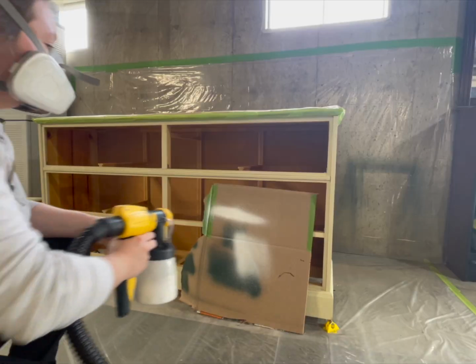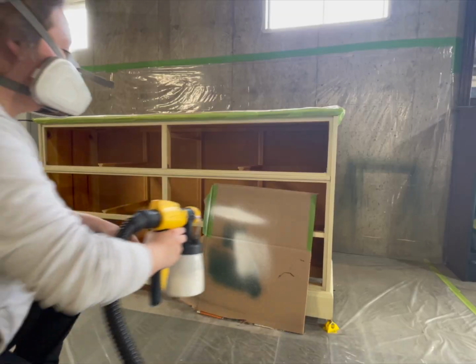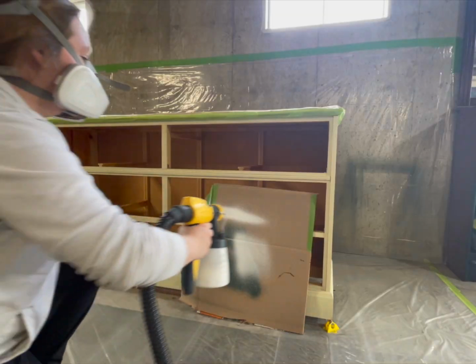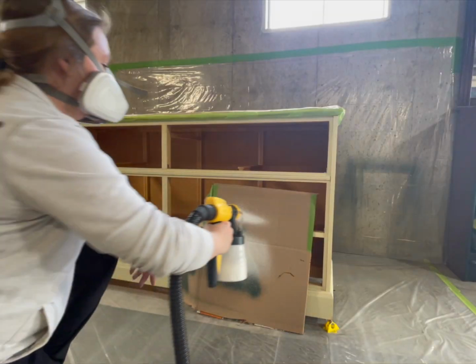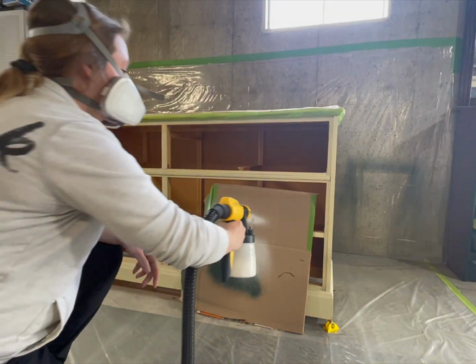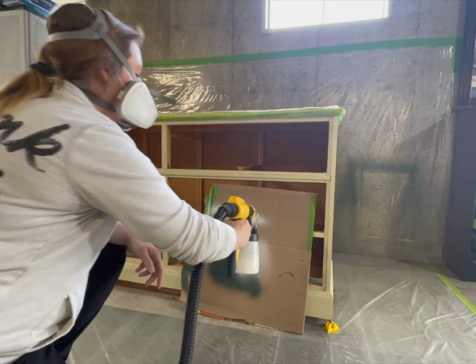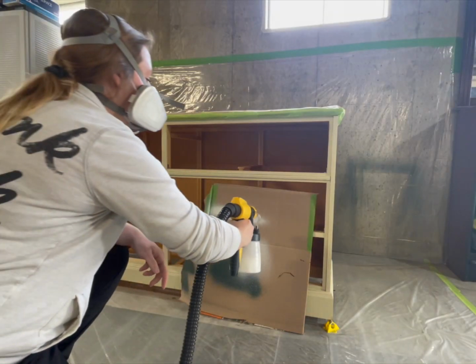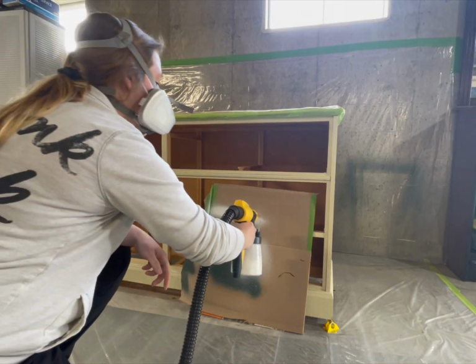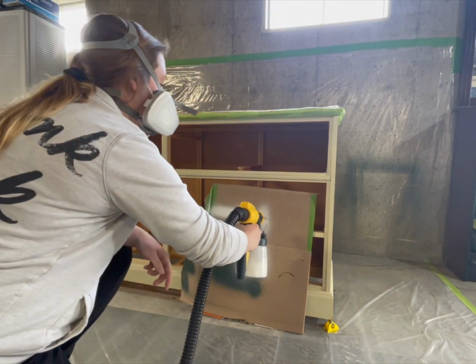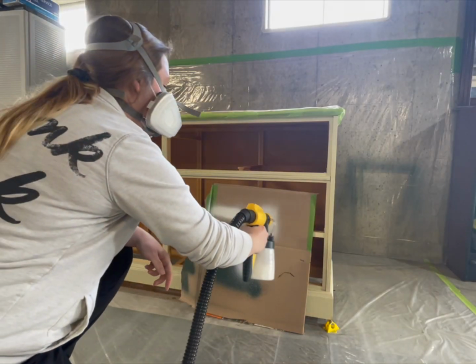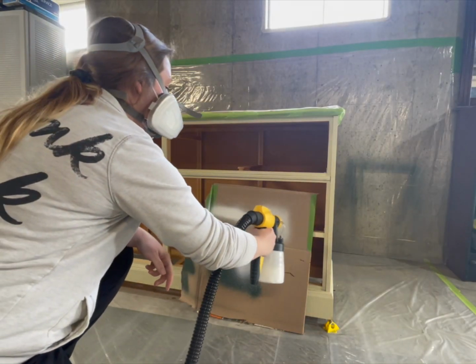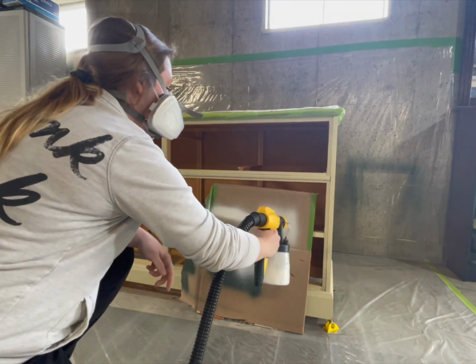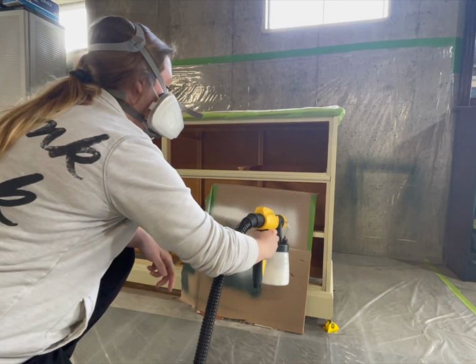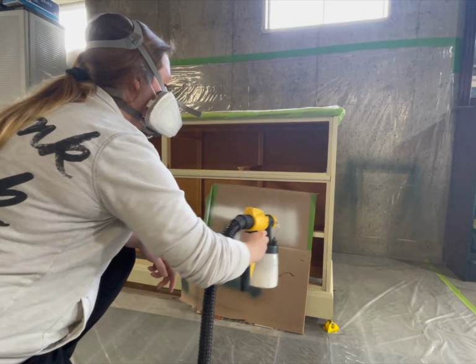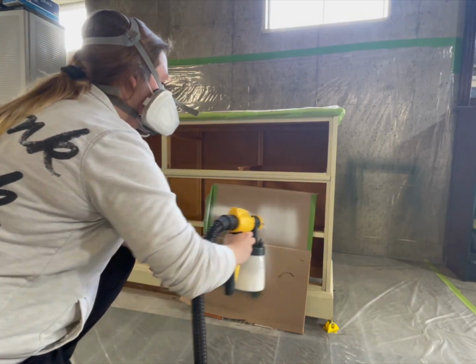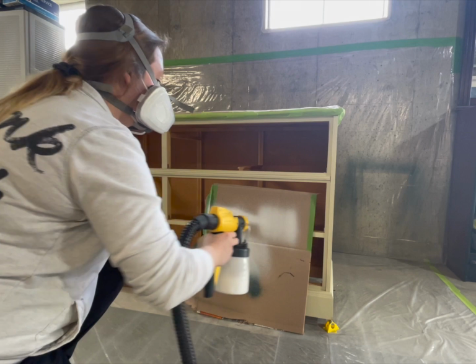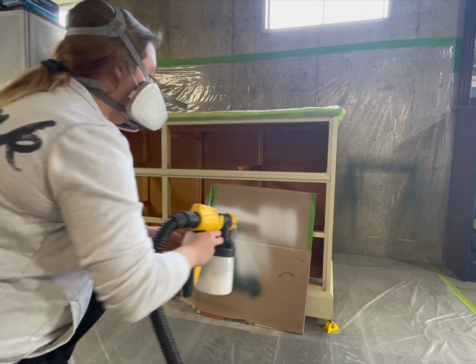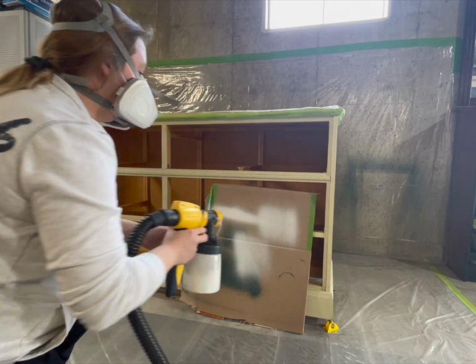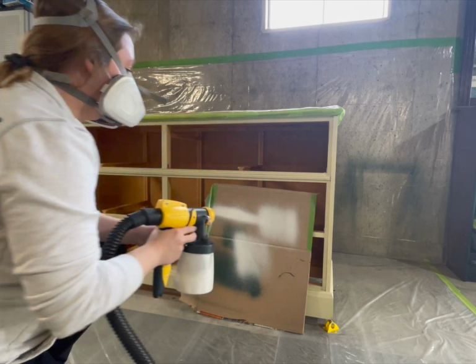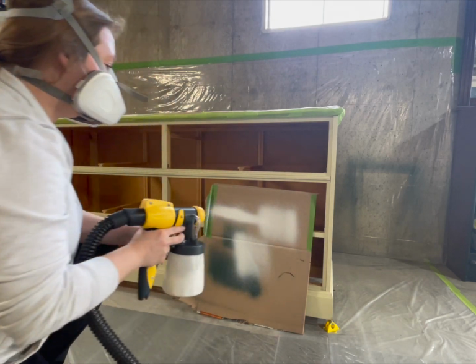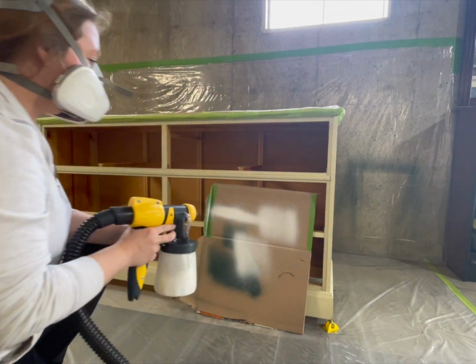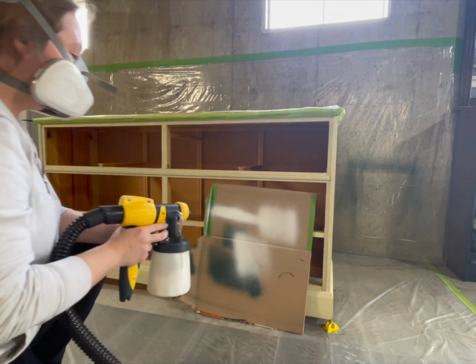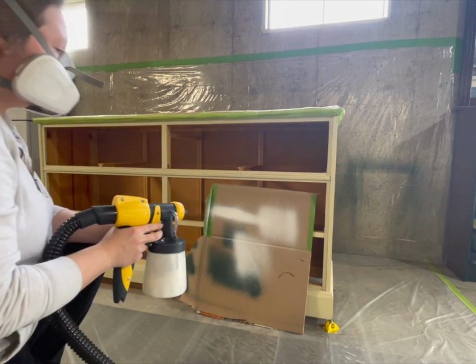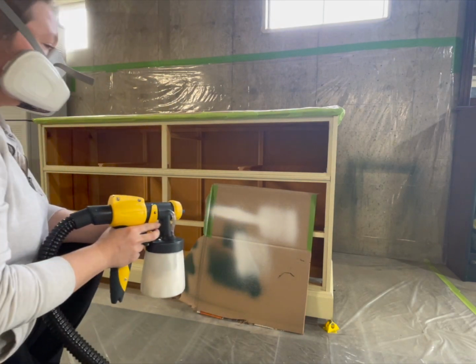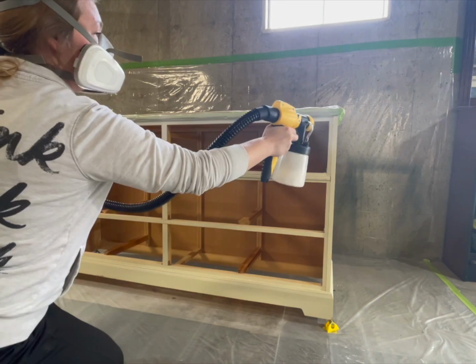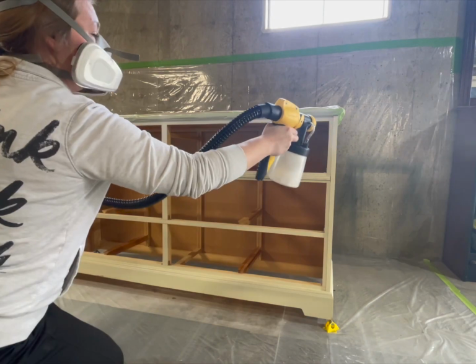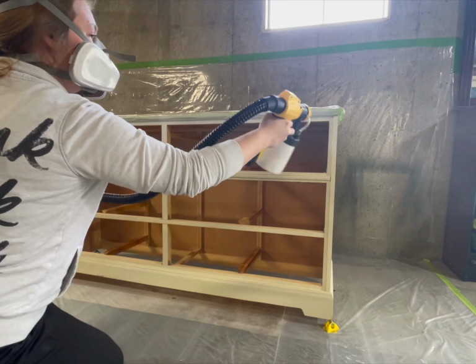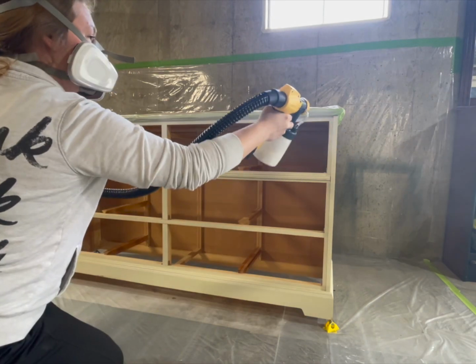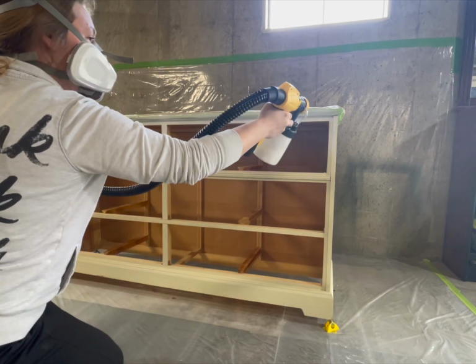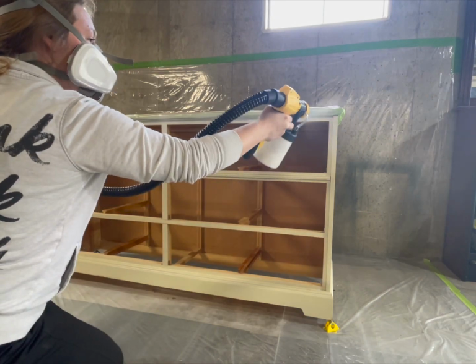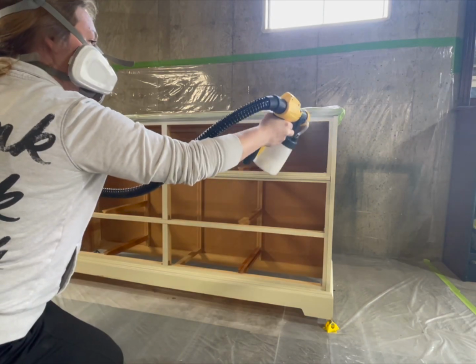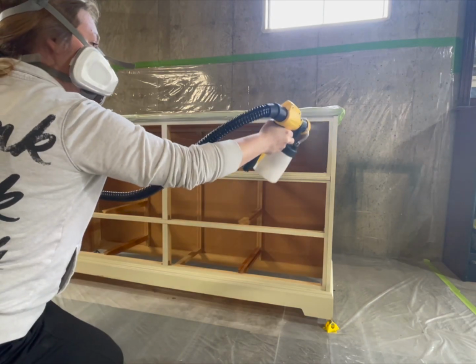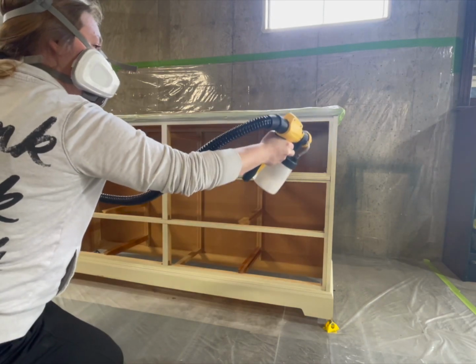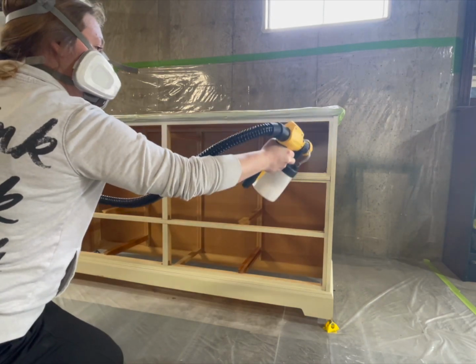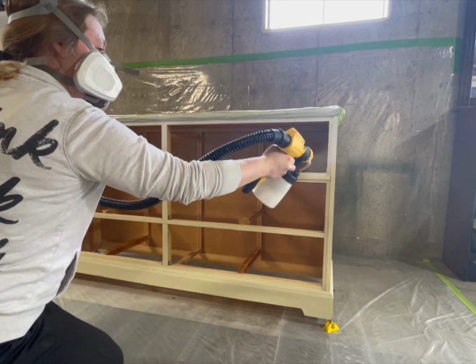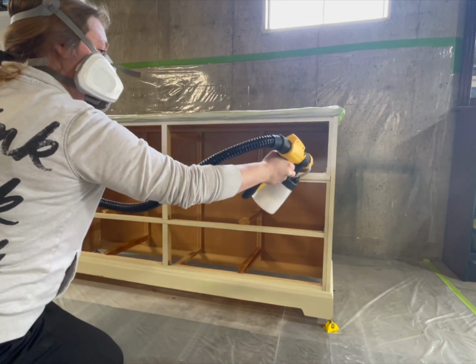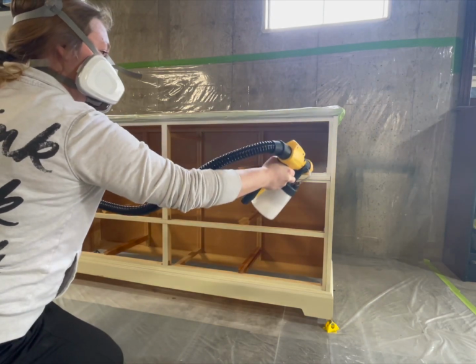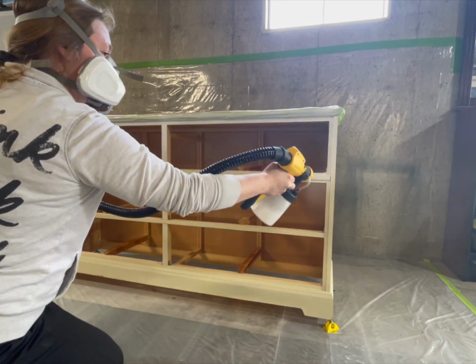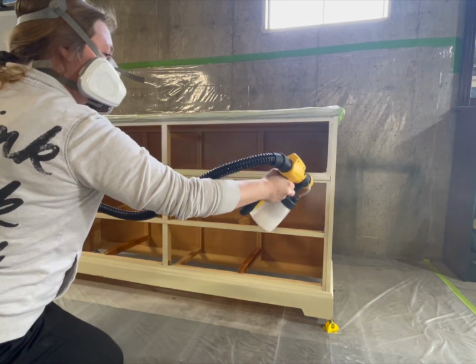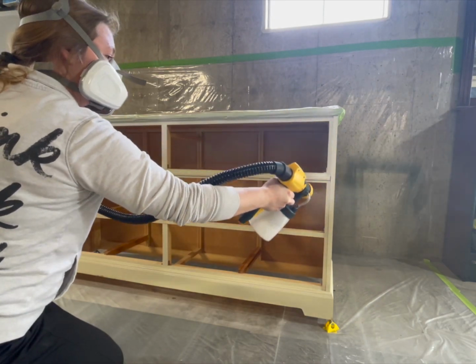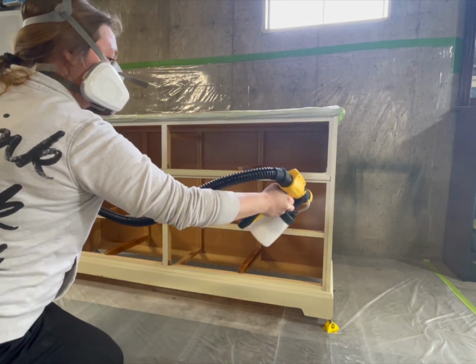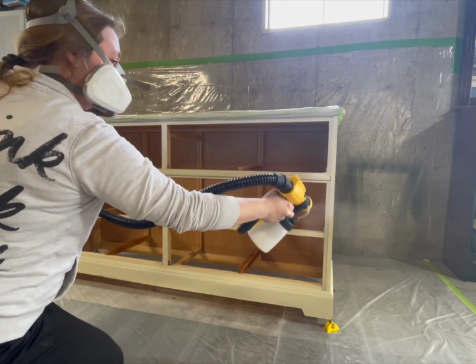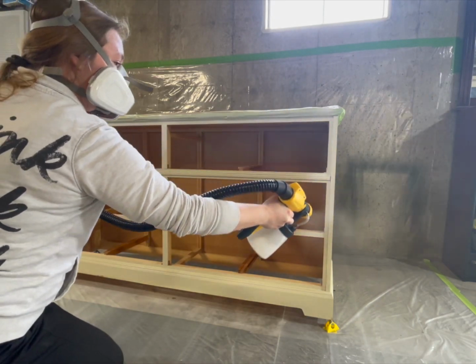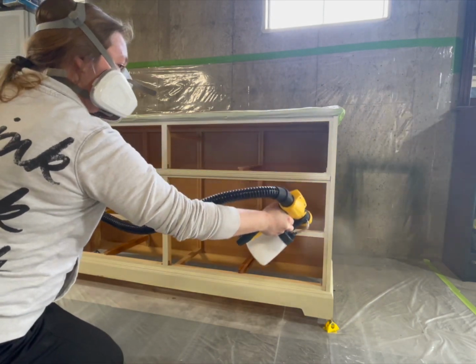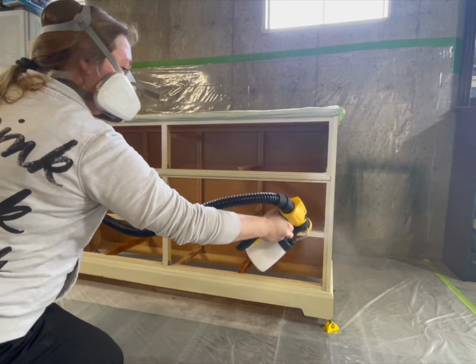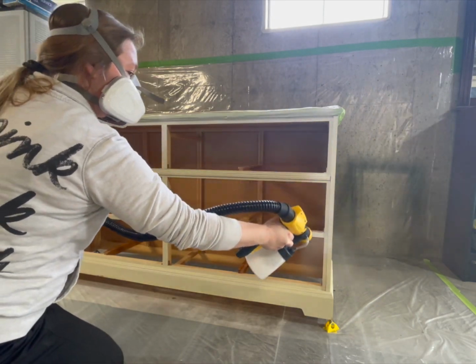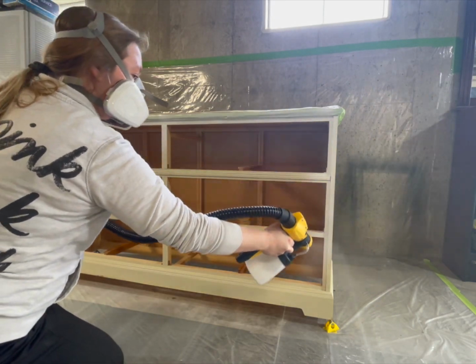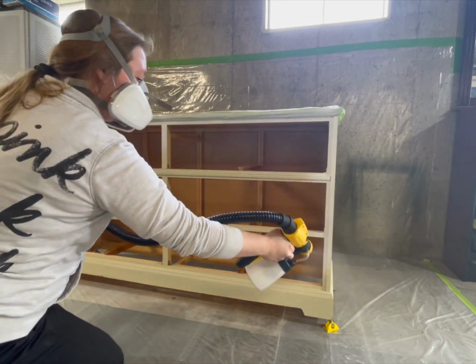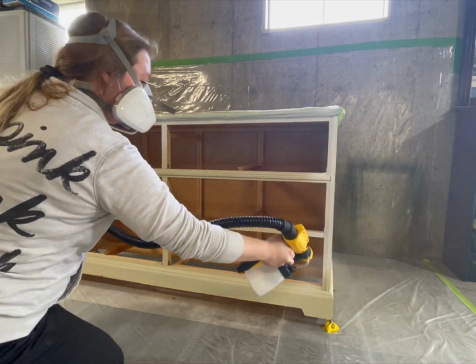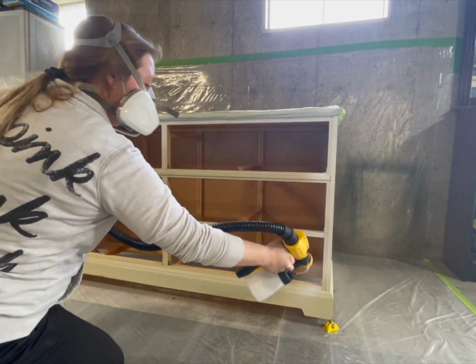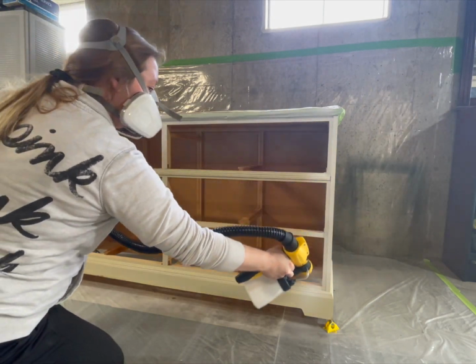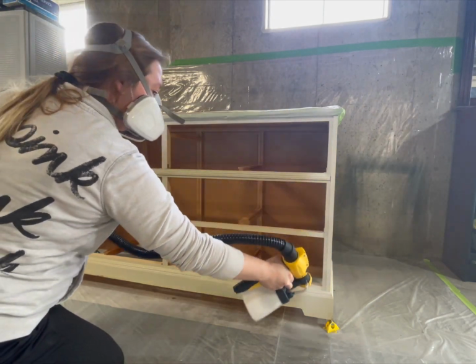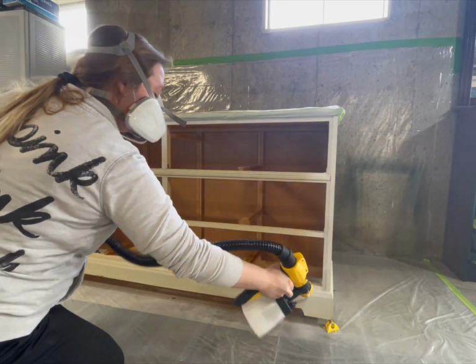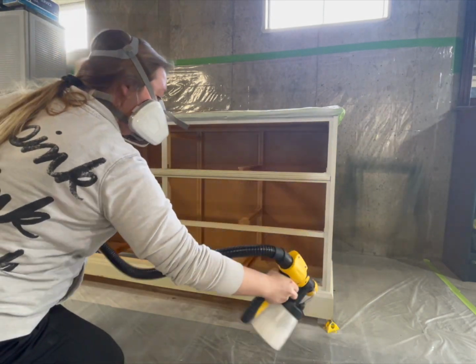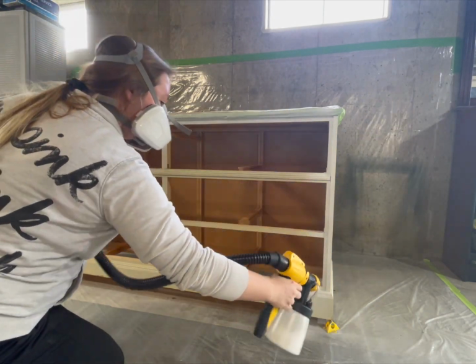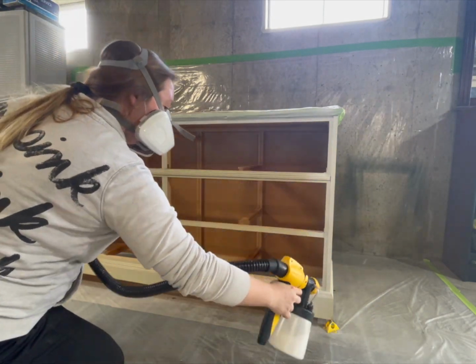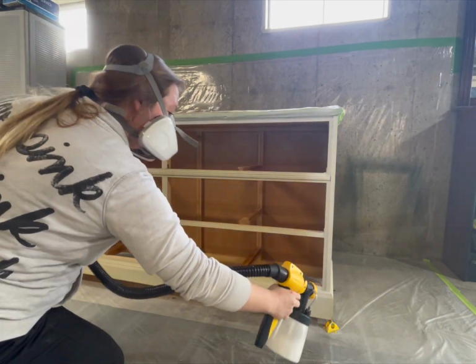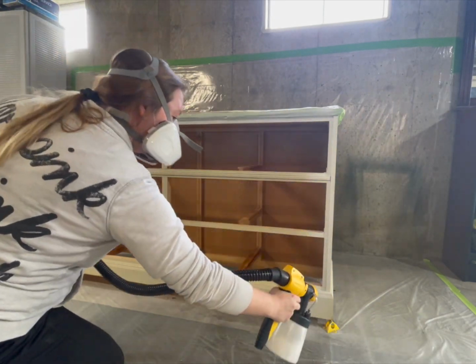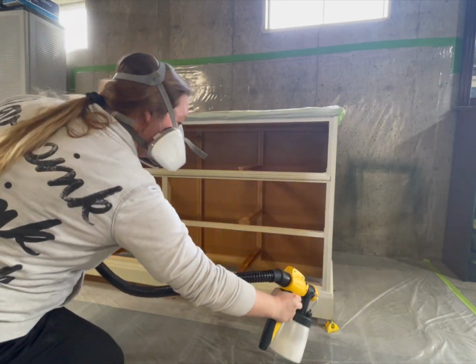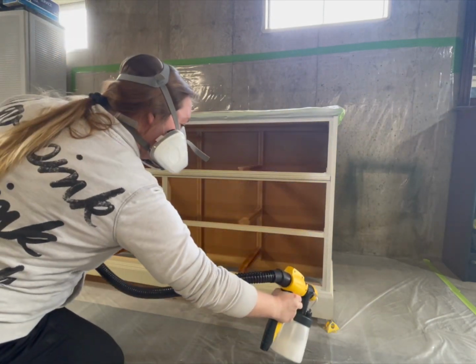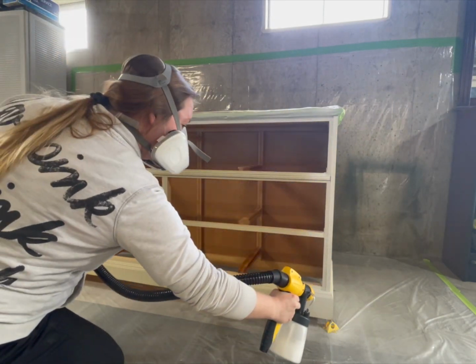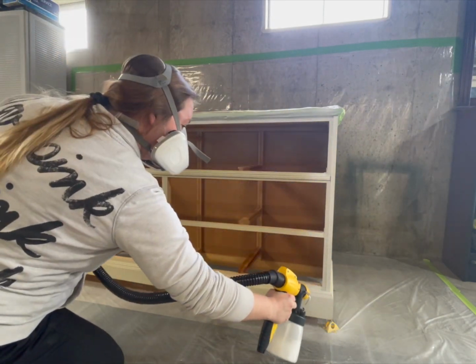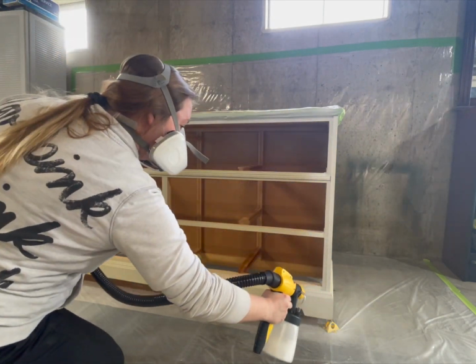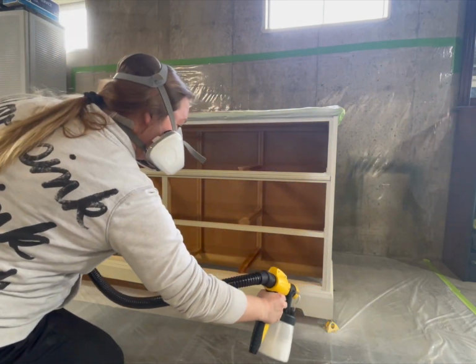Now I'm getting ready for the primer and I'm just using my usual Zinsser Bins 123 water-based primer.